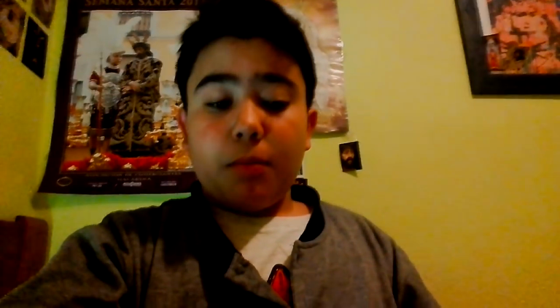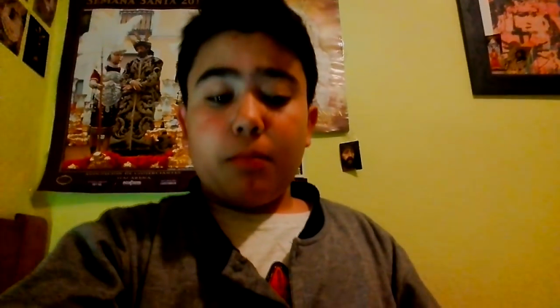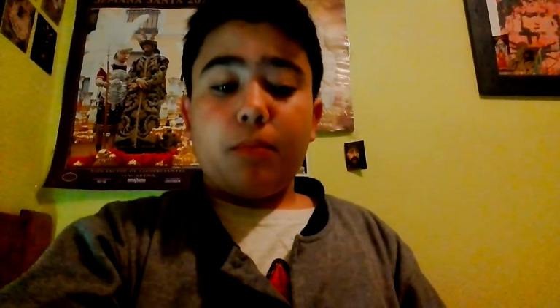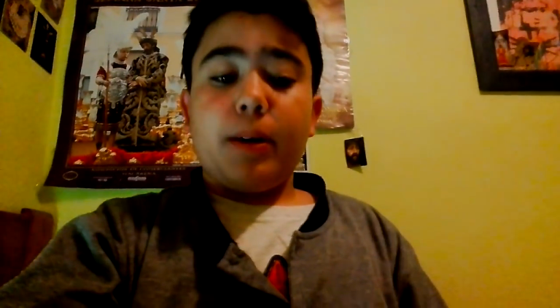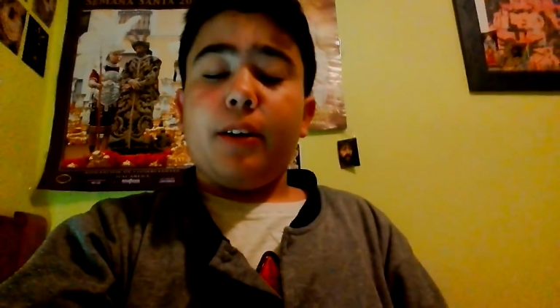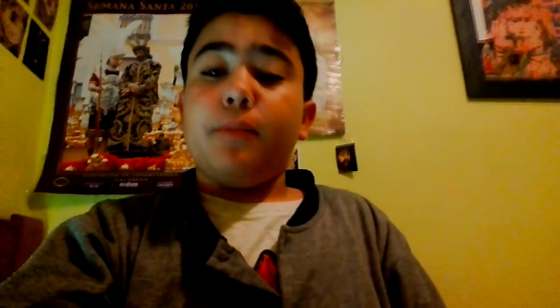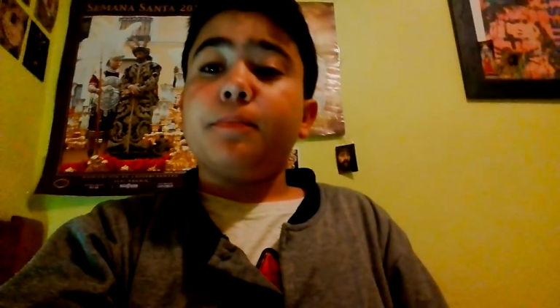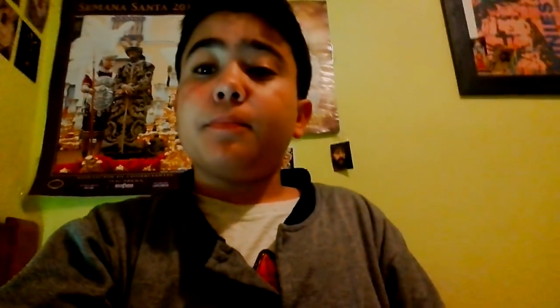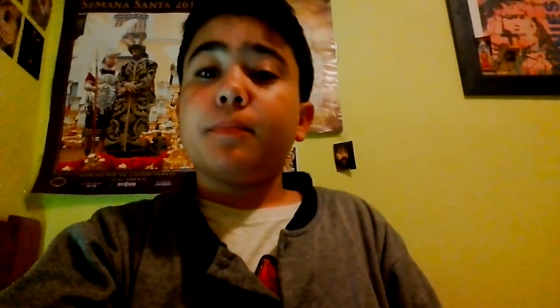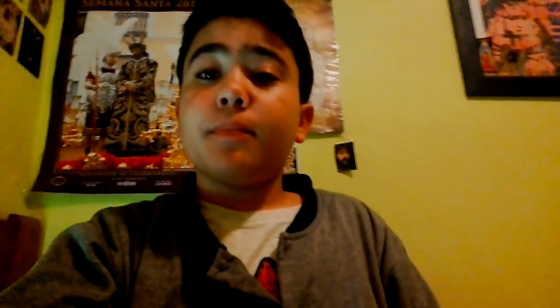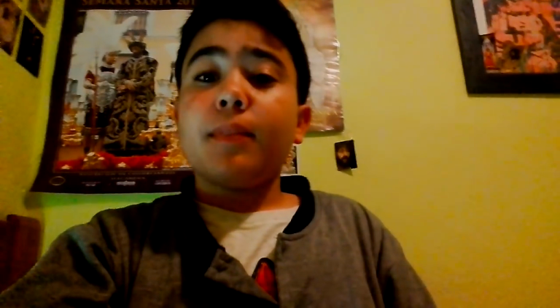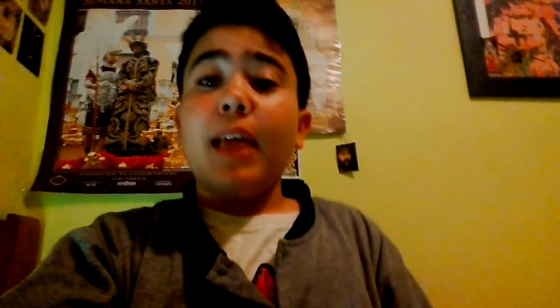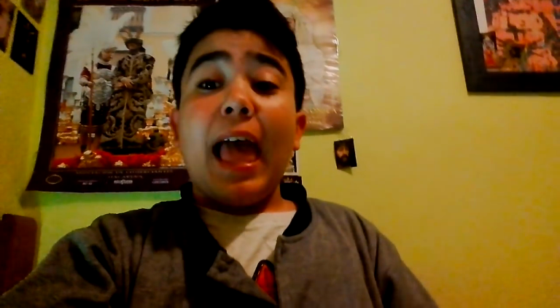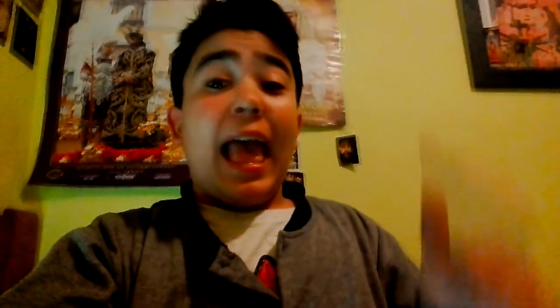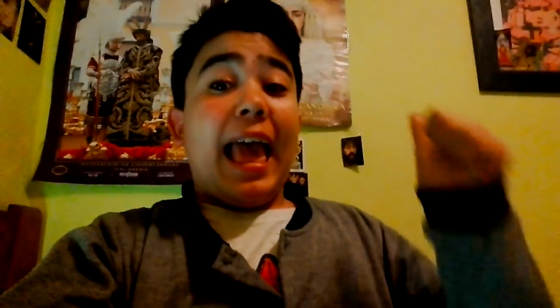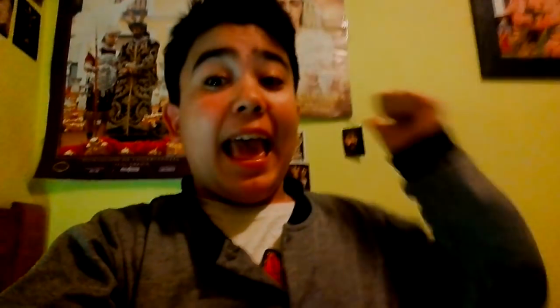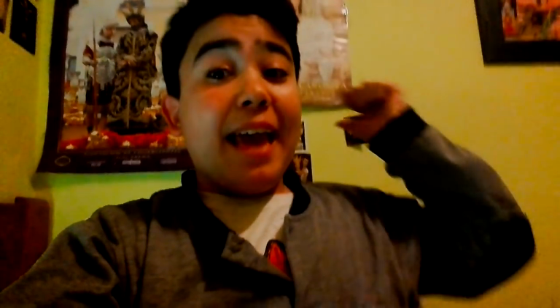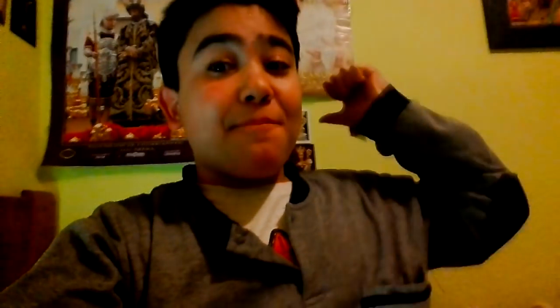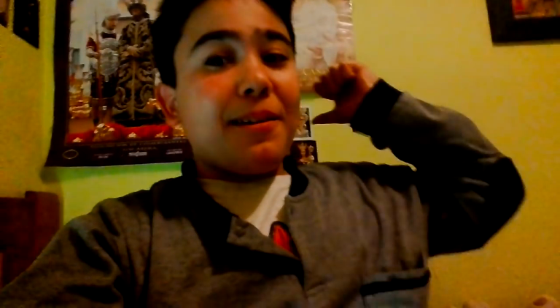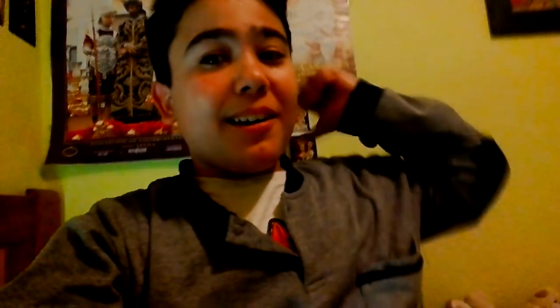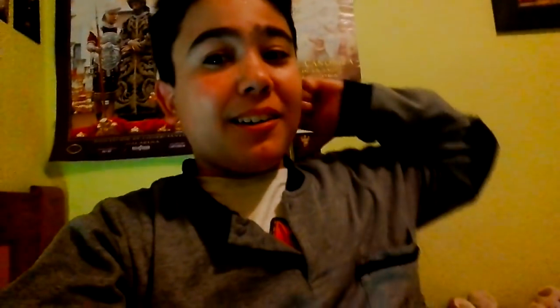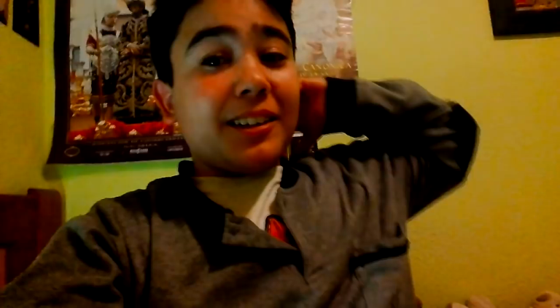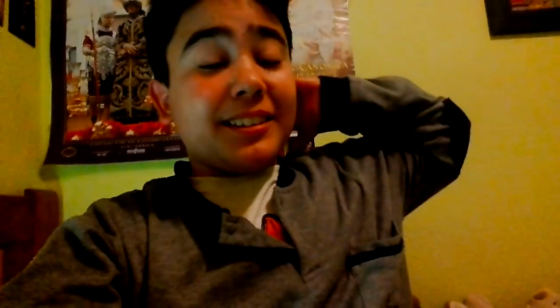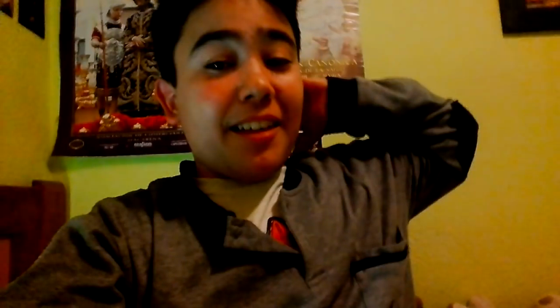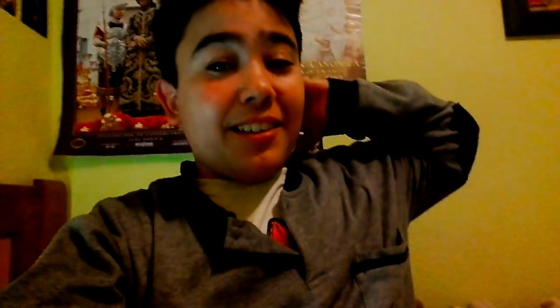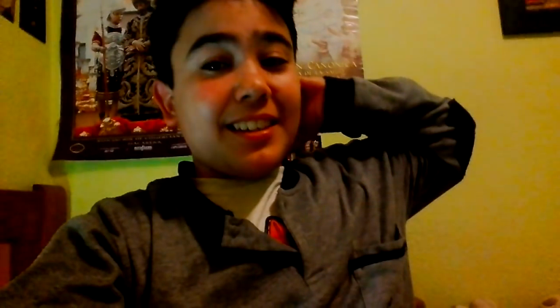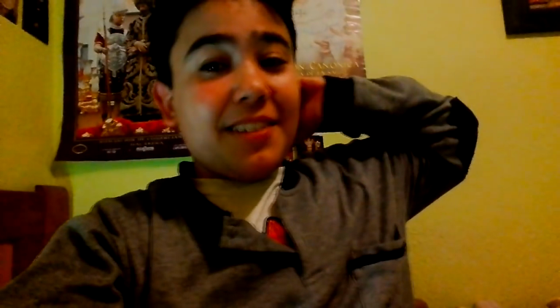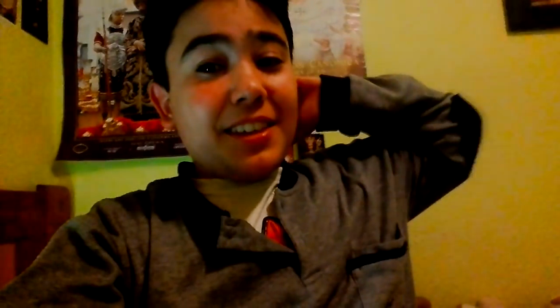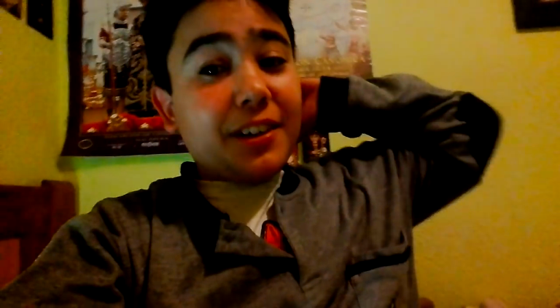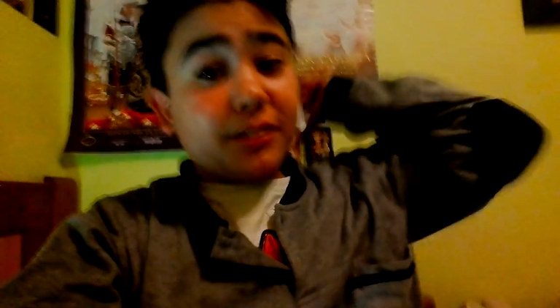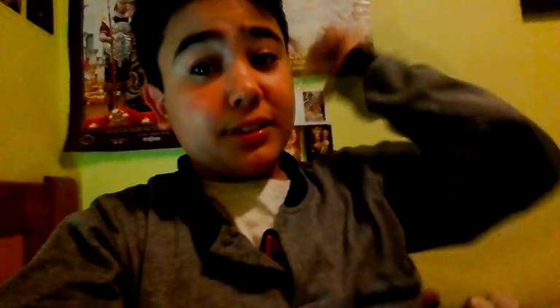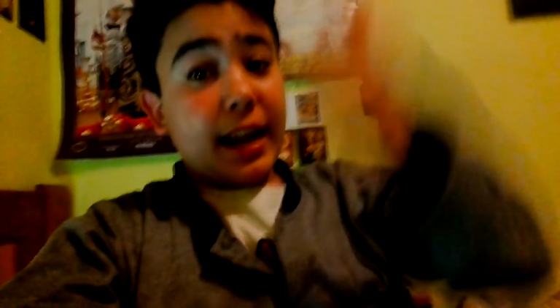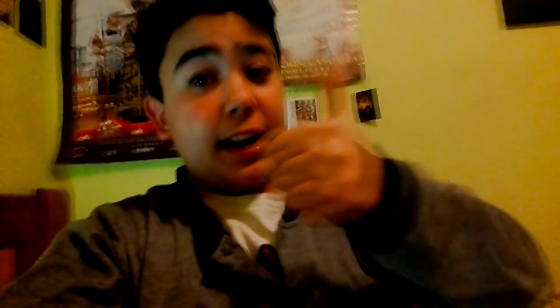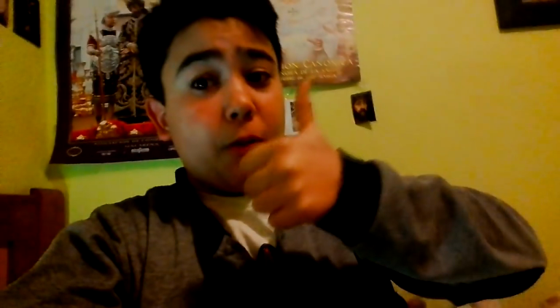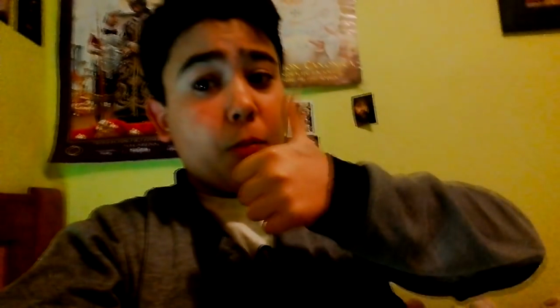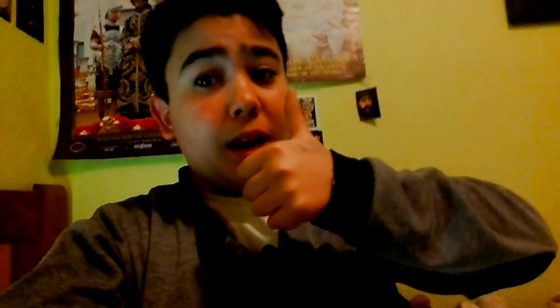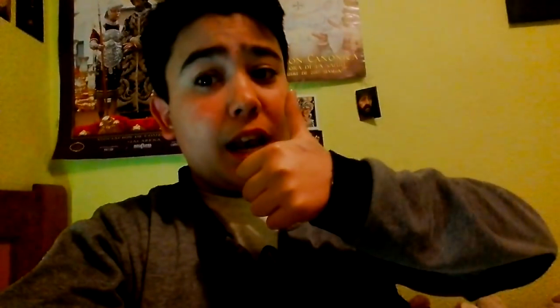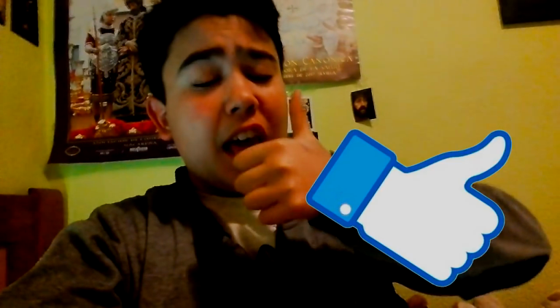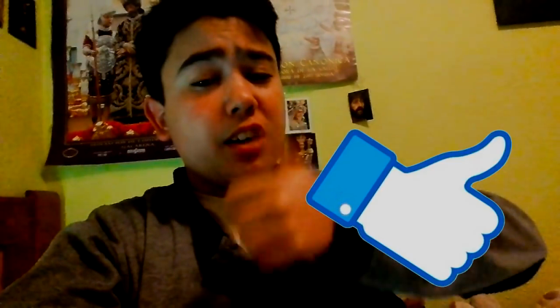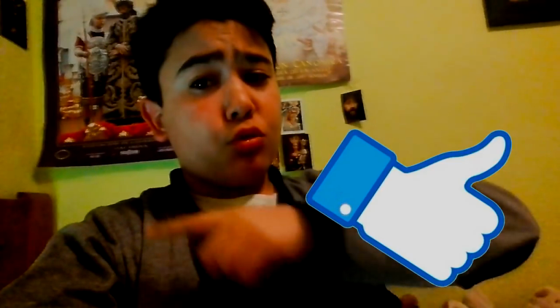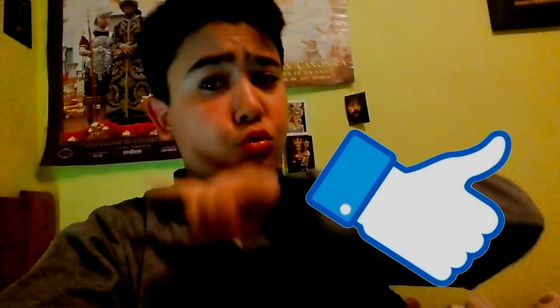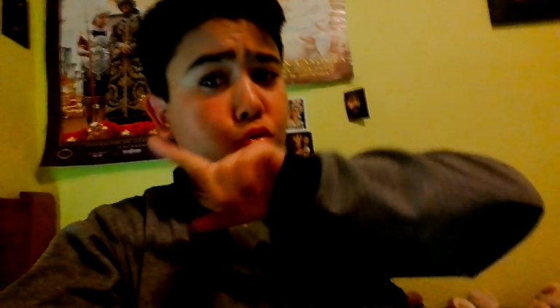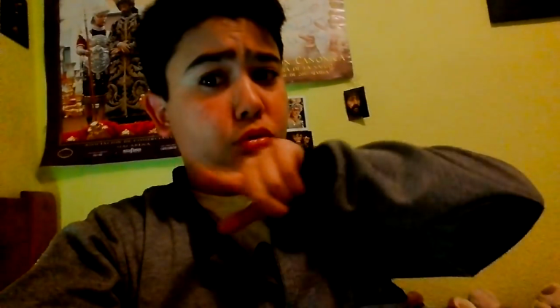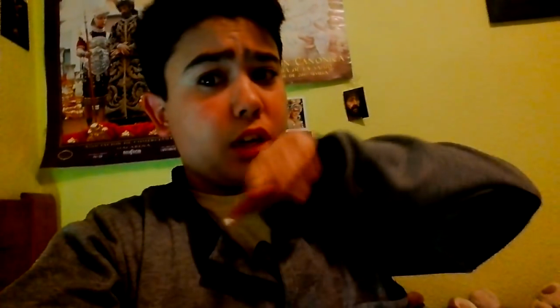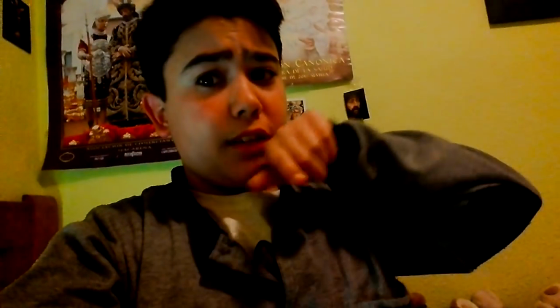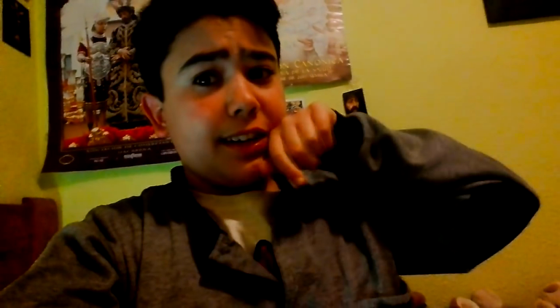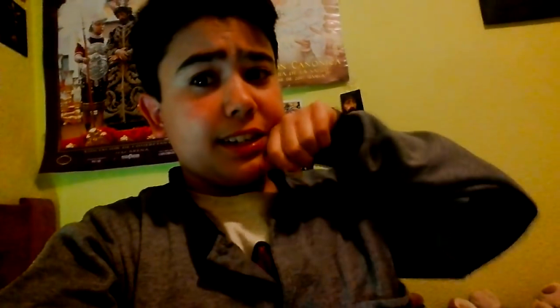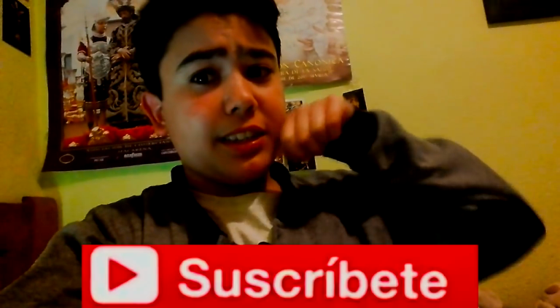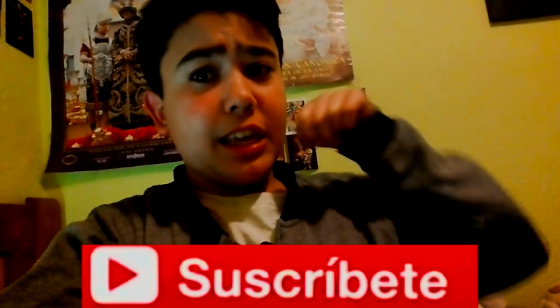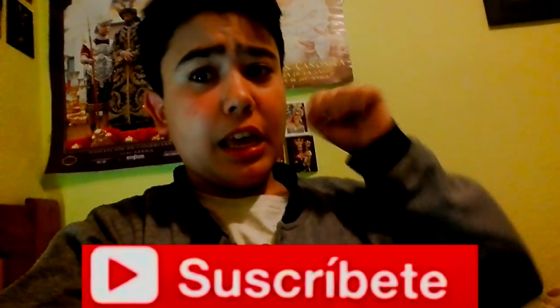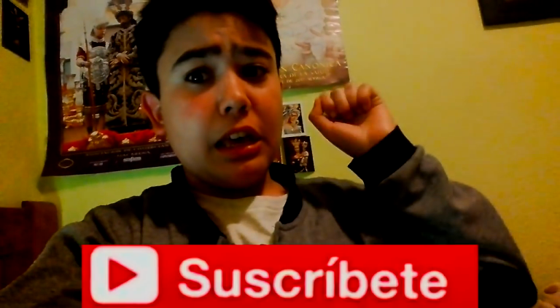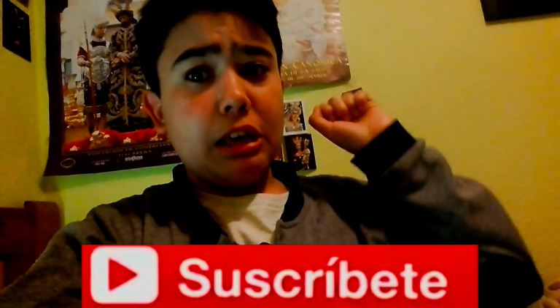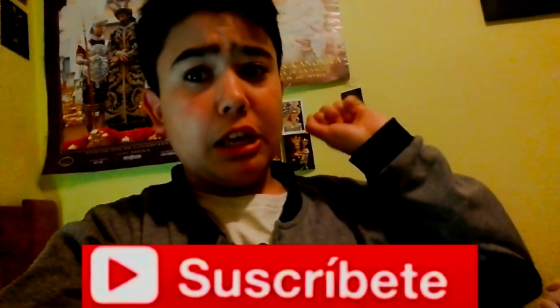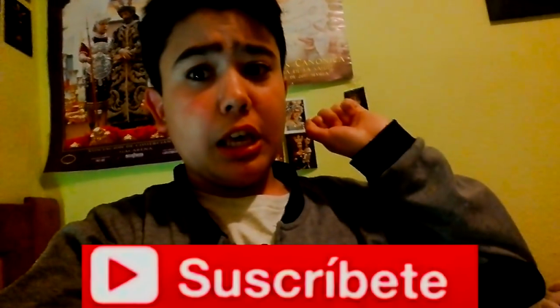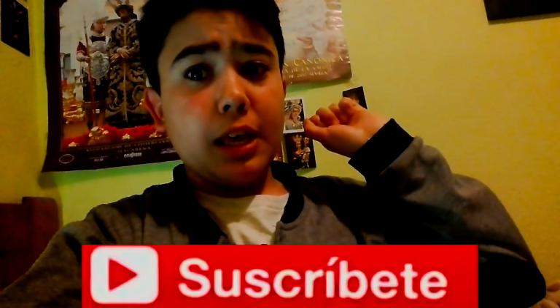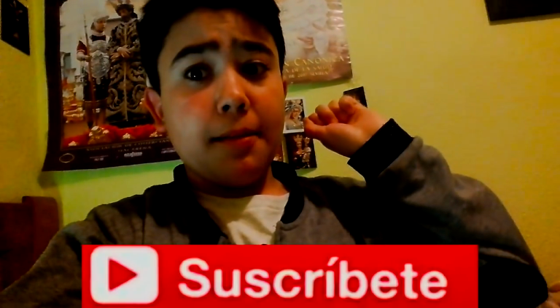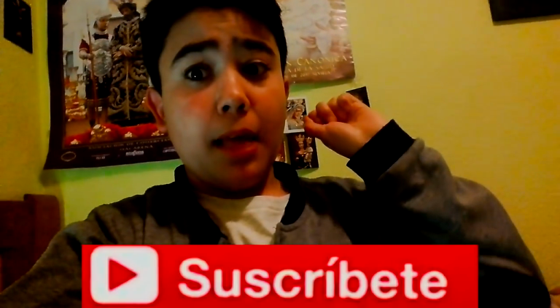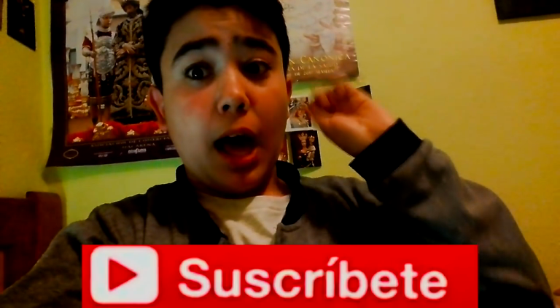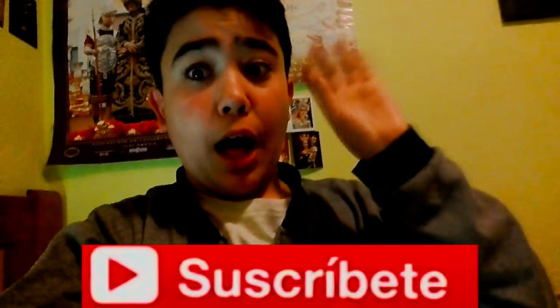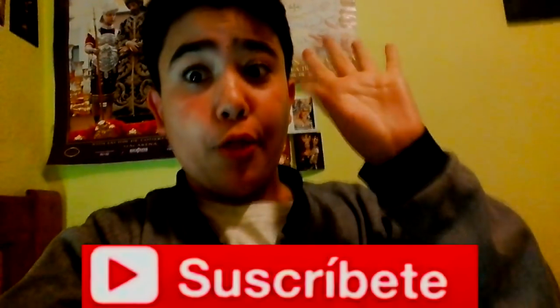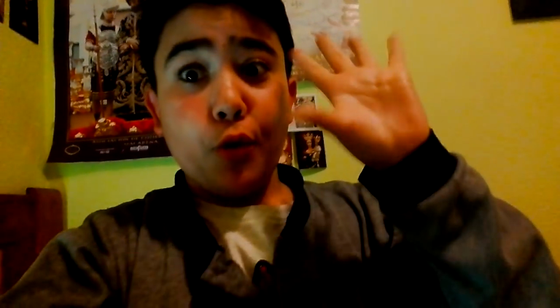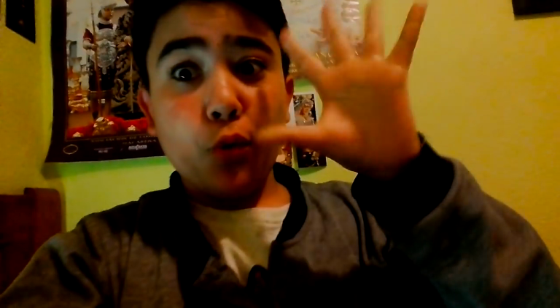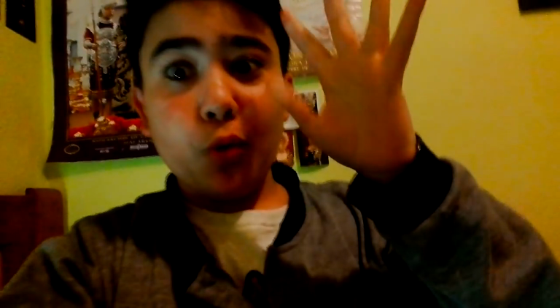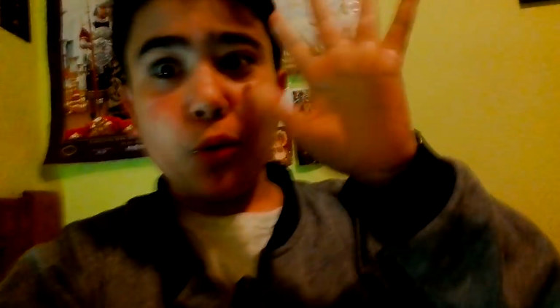Bueno, espero que os haya gustado este vídeo. Darle un buen like, suscribirse y ¡Adiós!